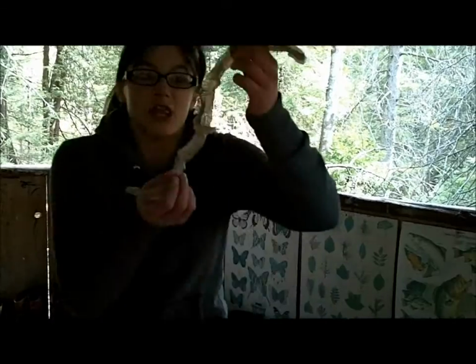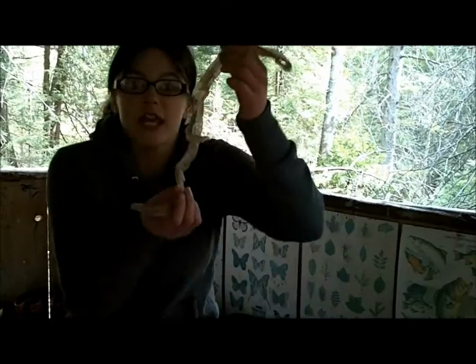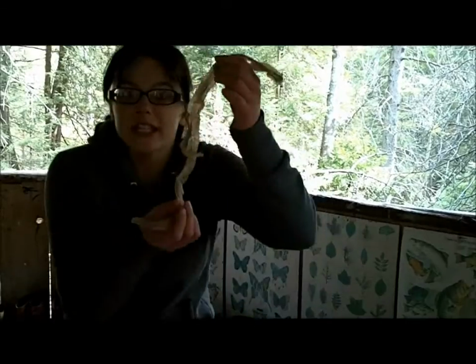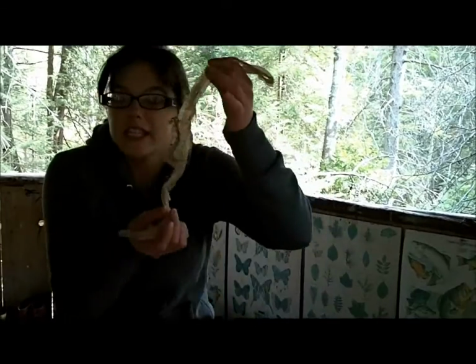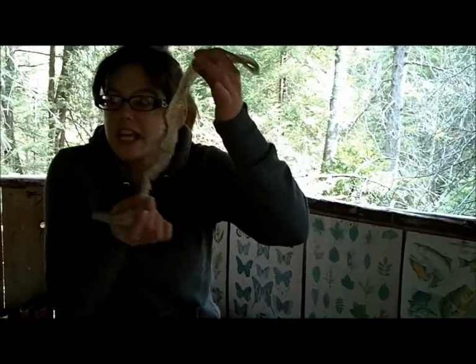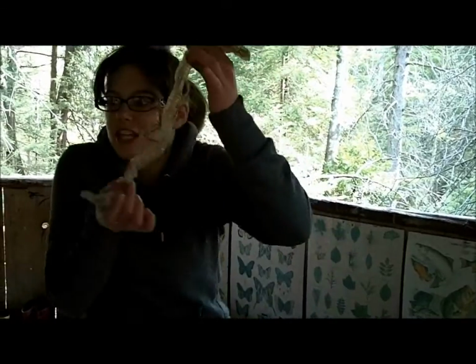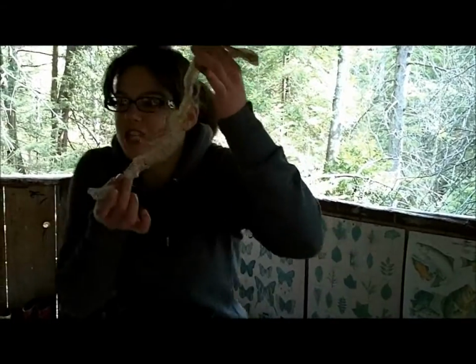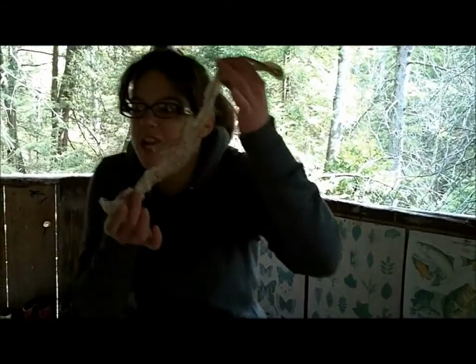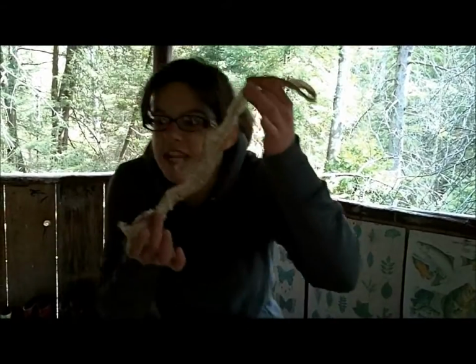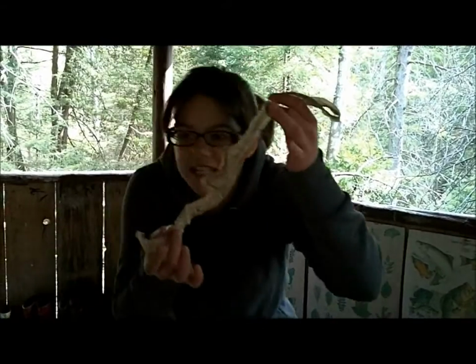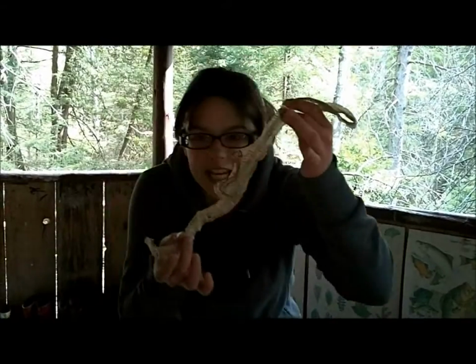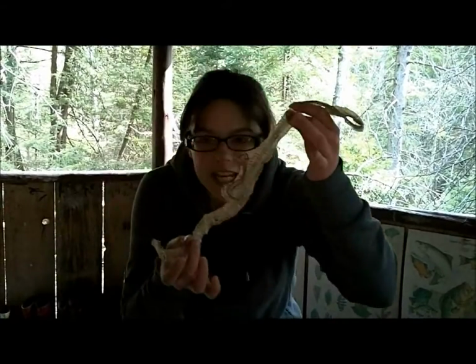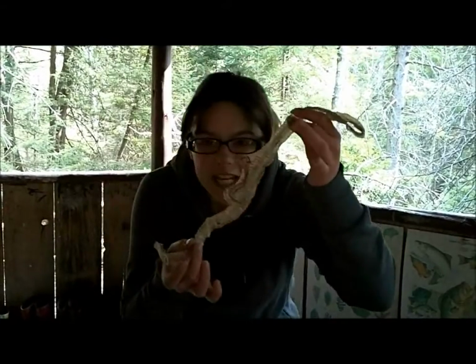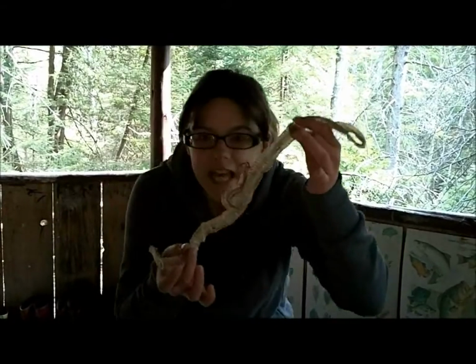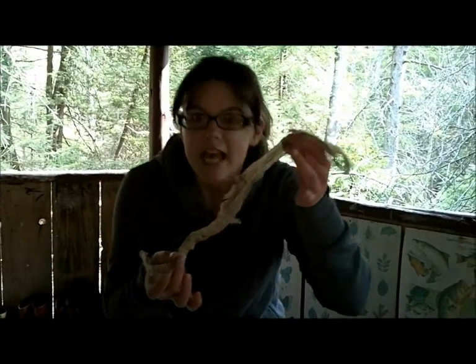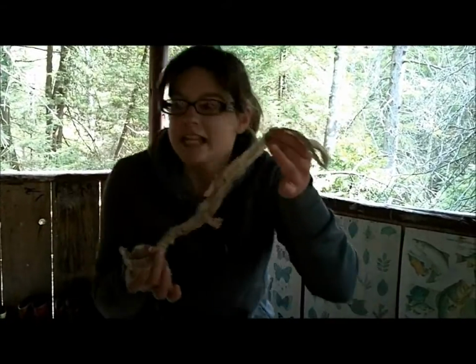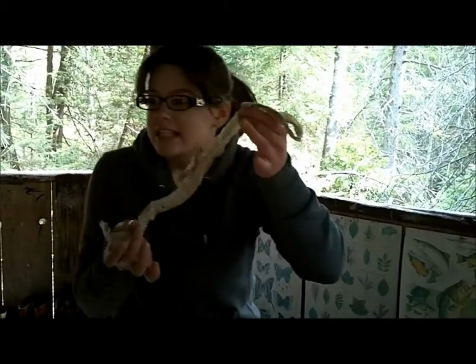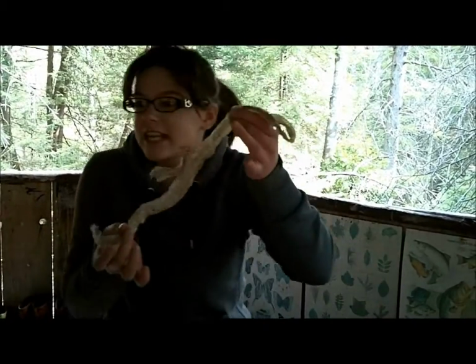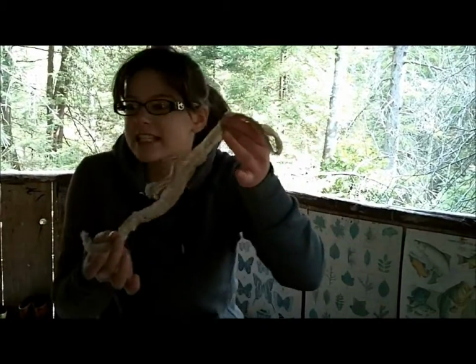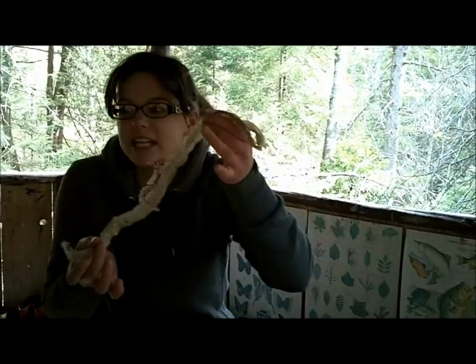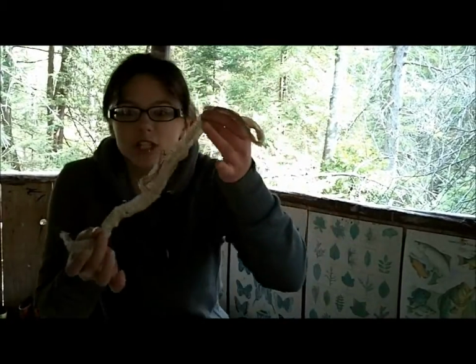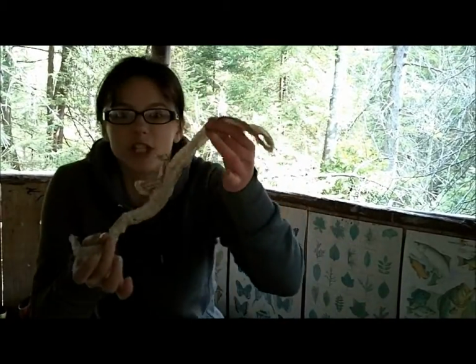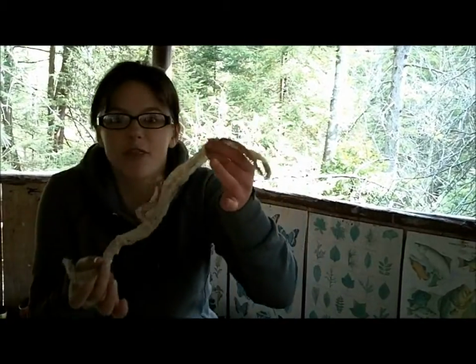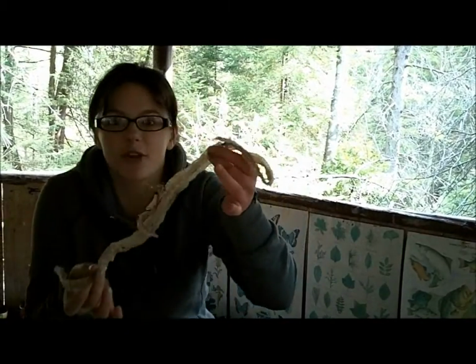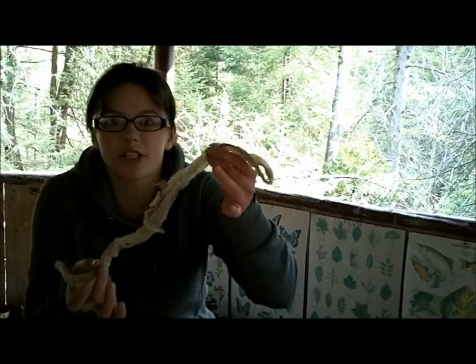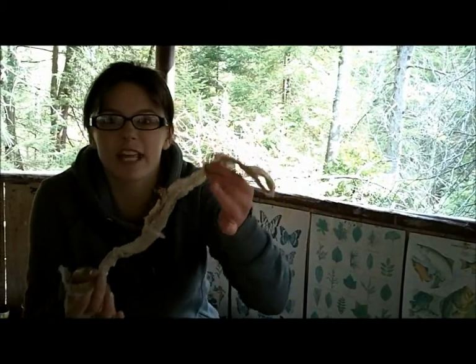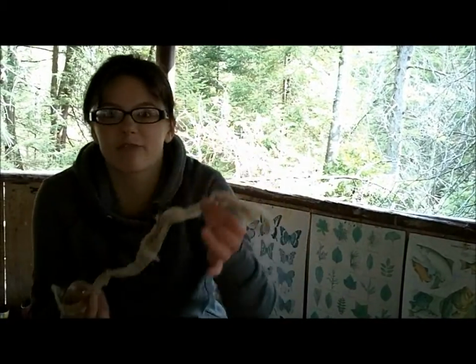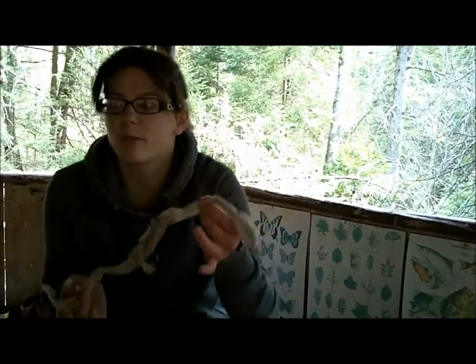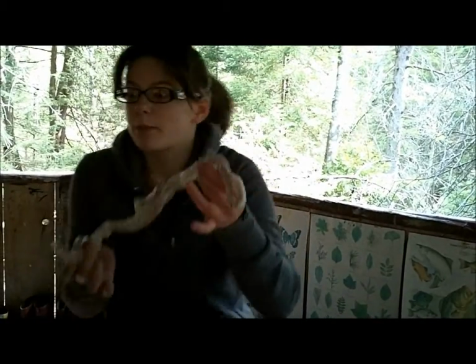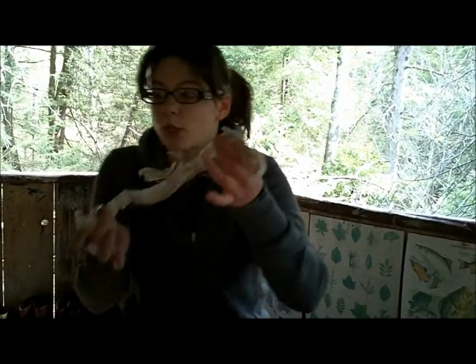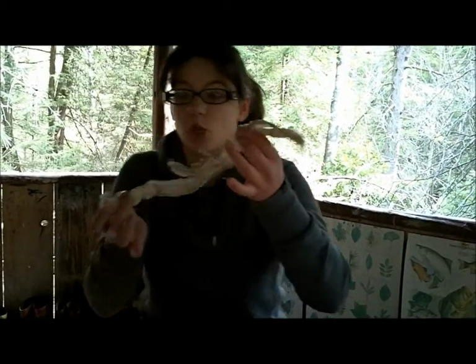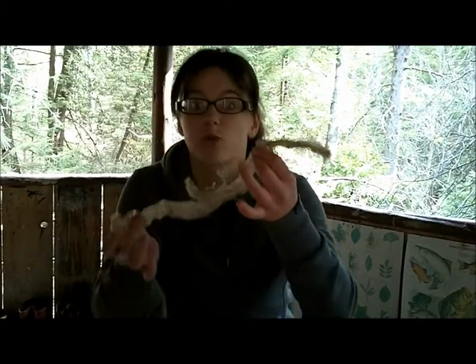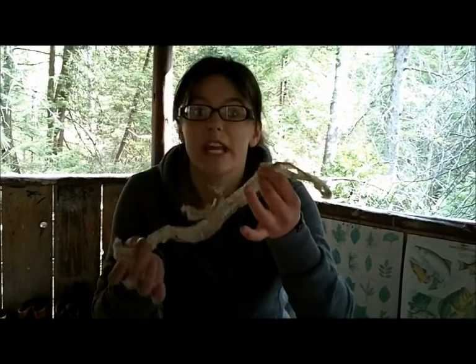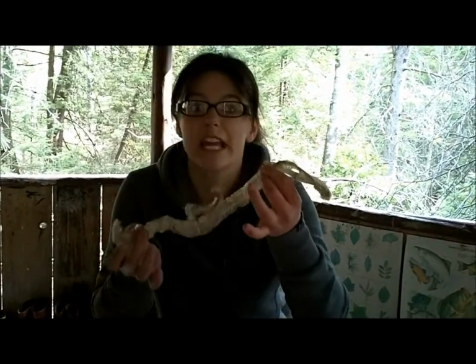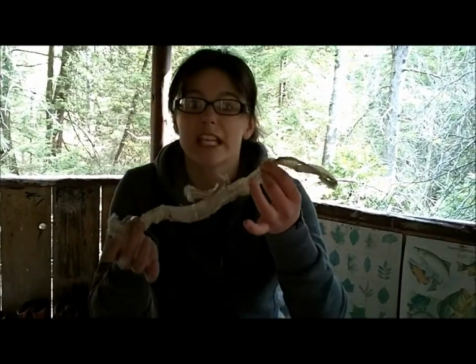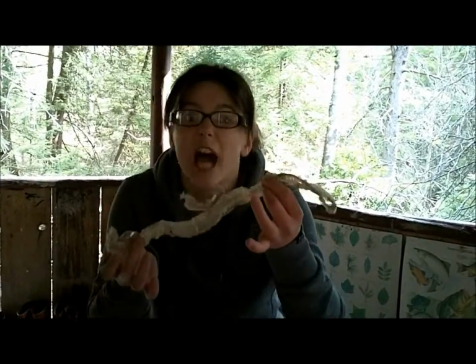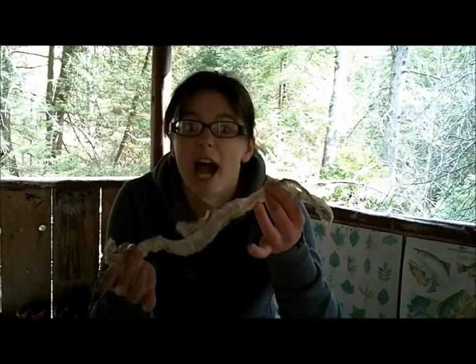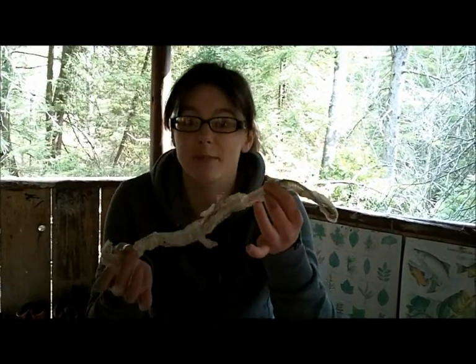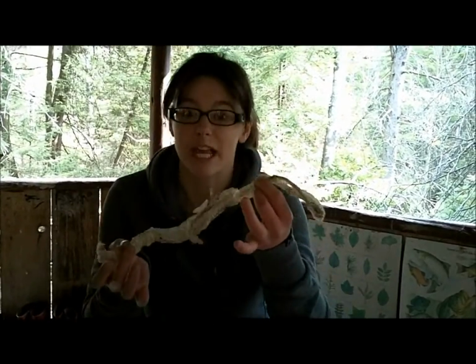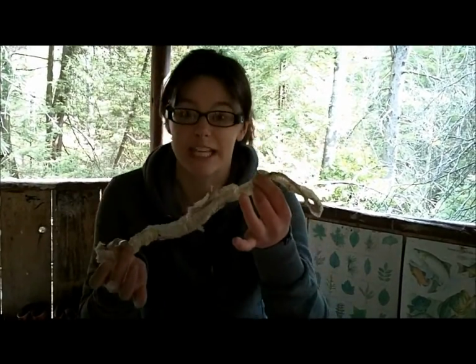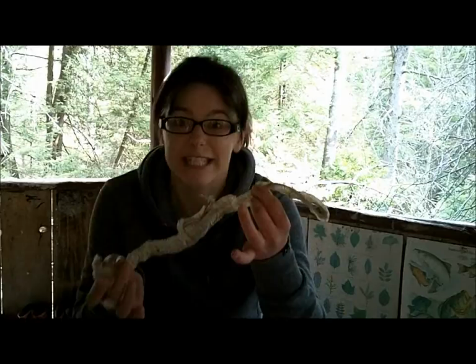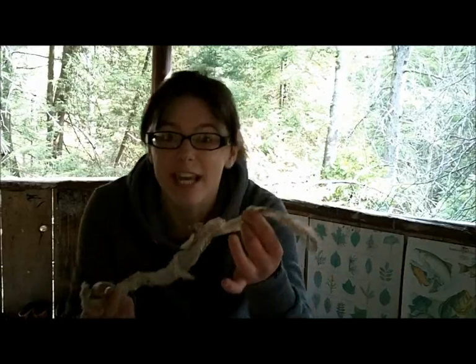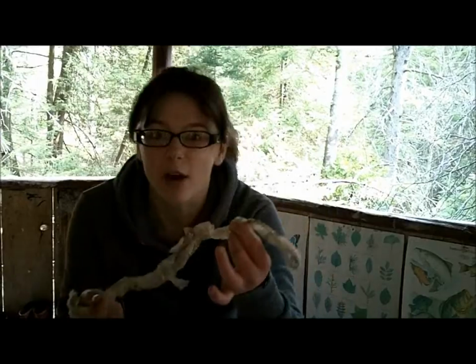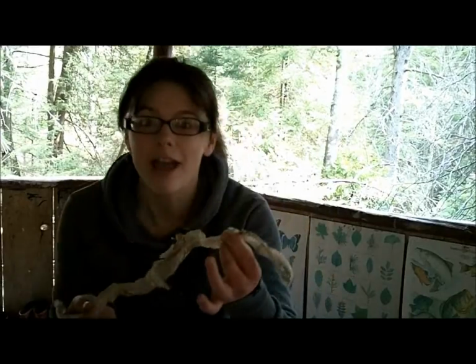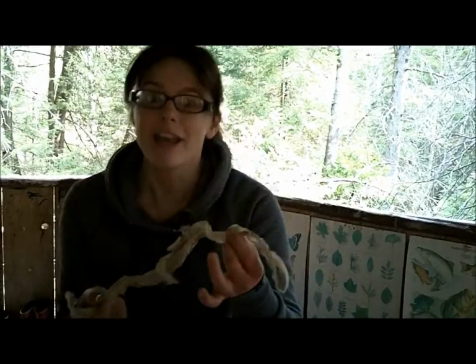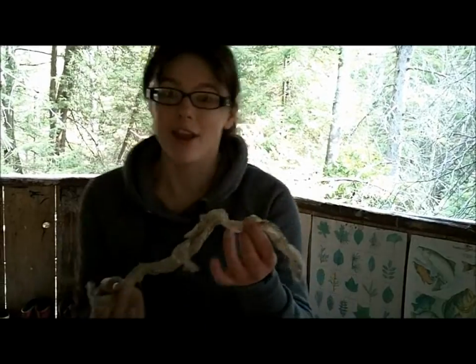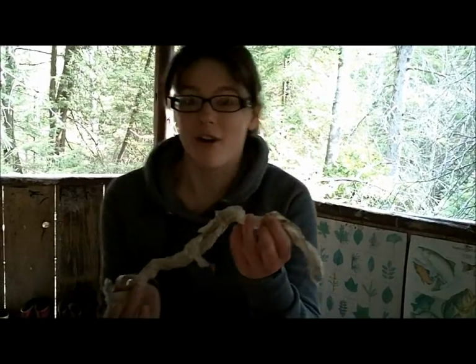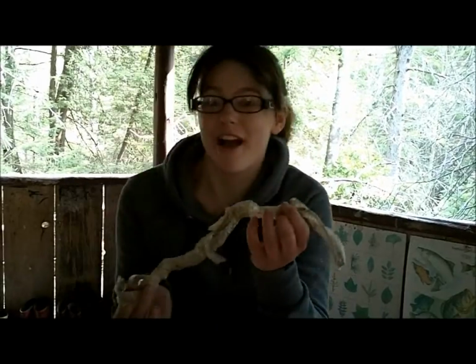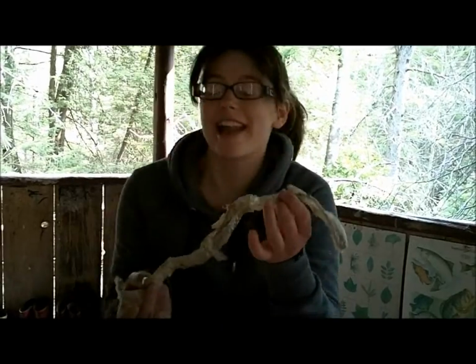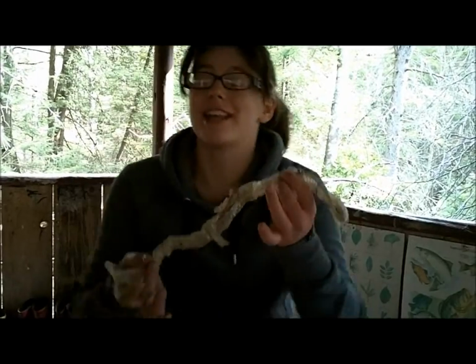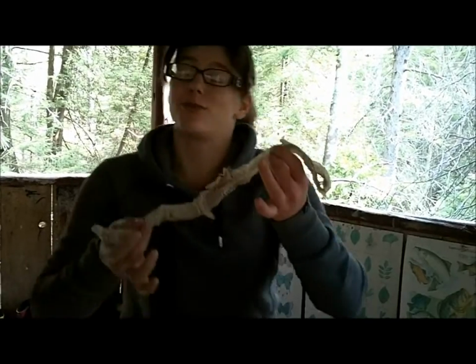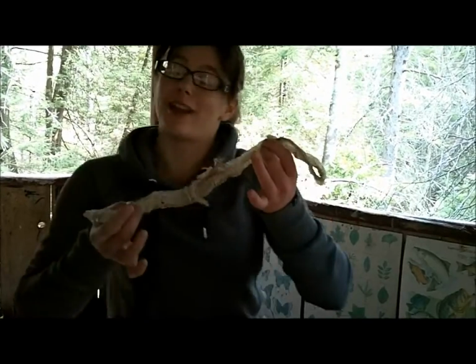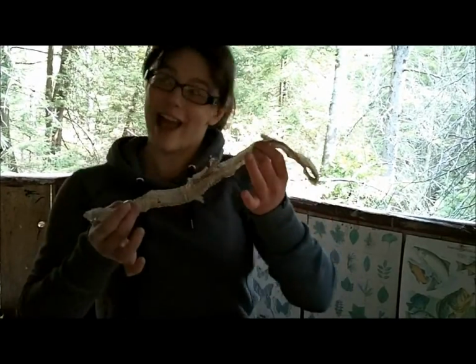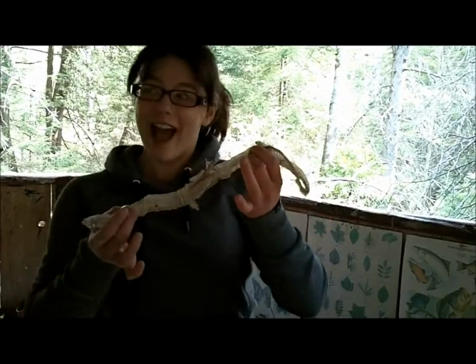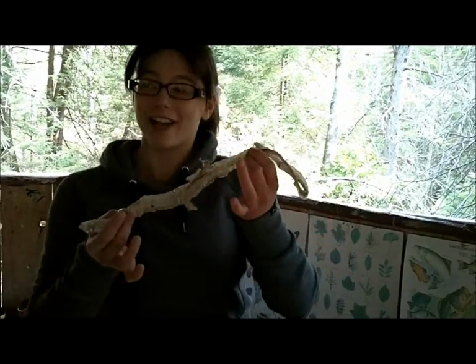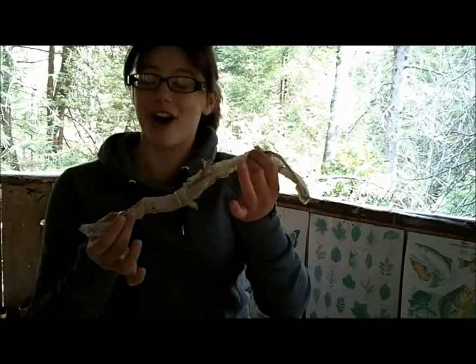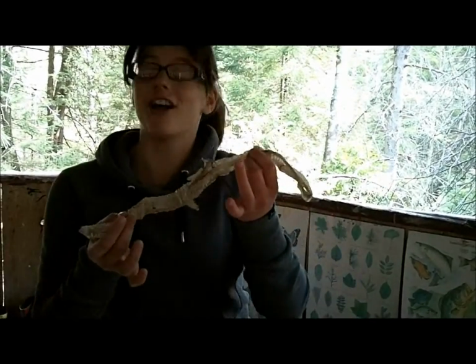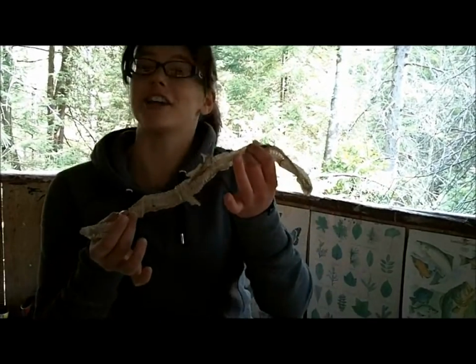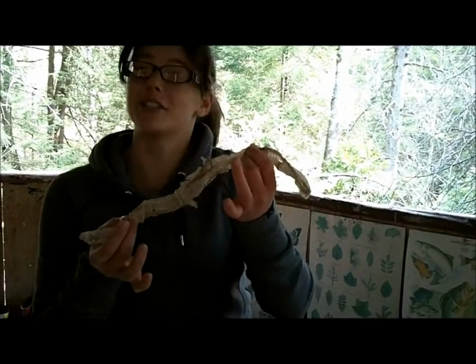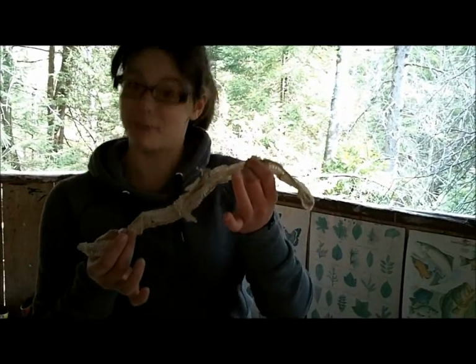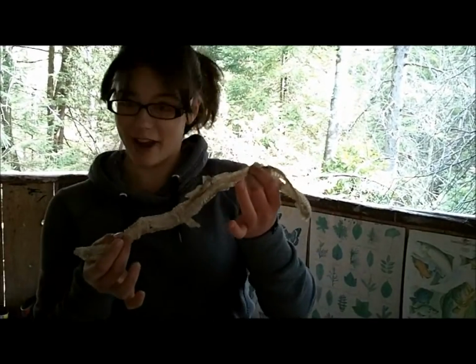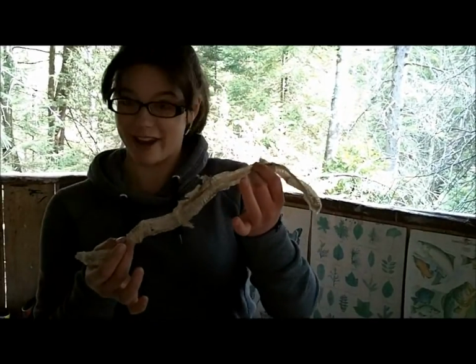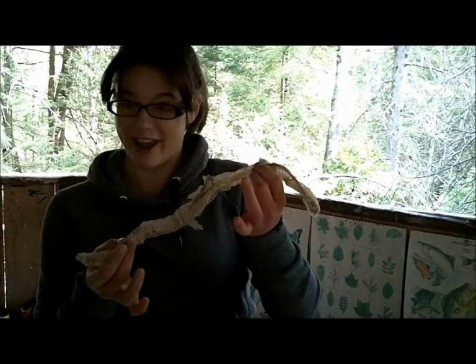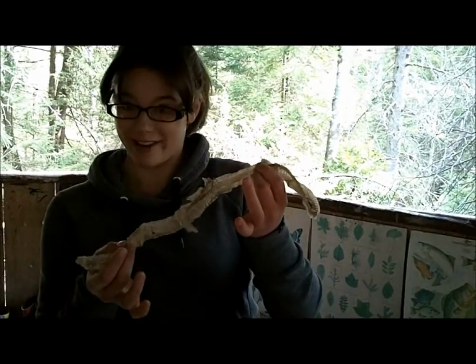This is snake skin. Snakes can shed their skin up to three times a year. Now that is what I call a spa day!